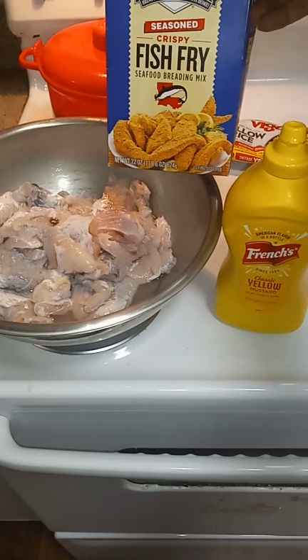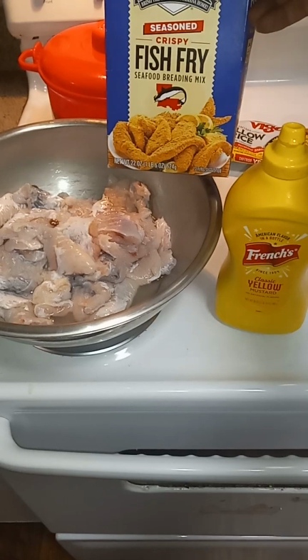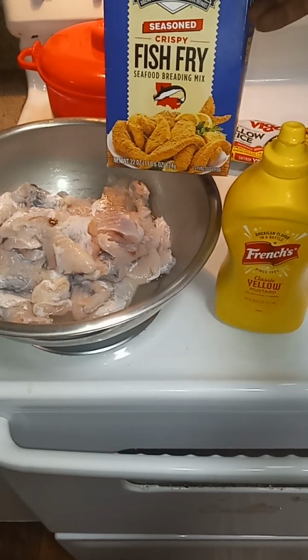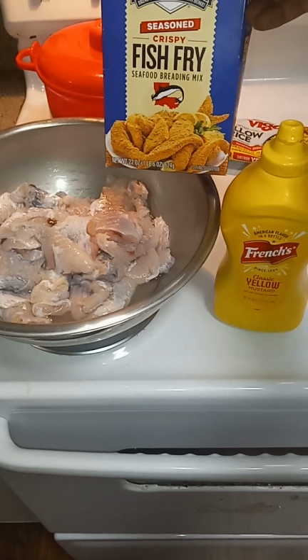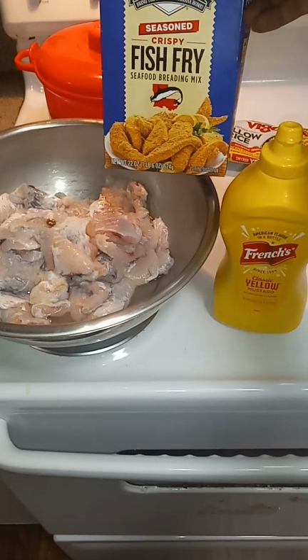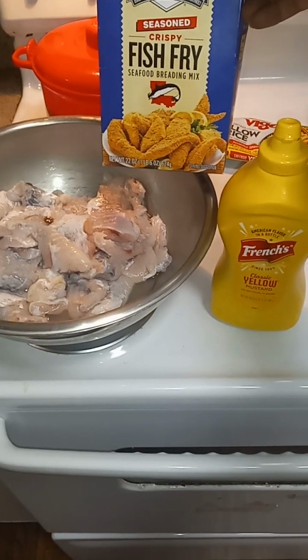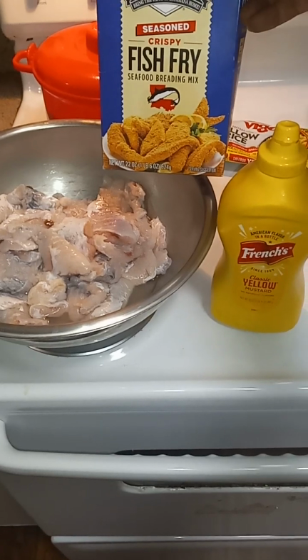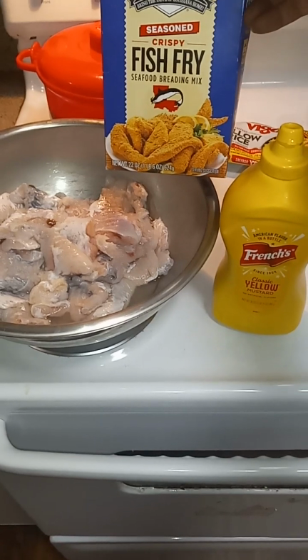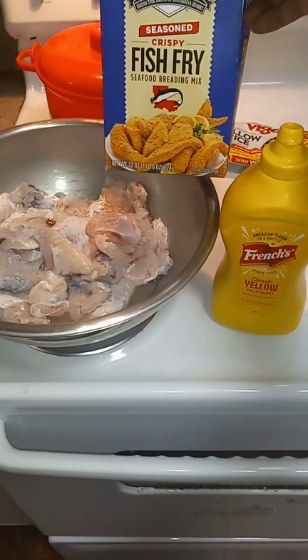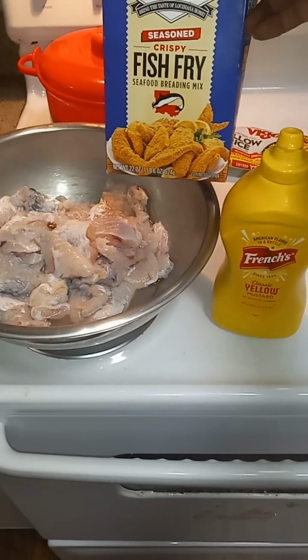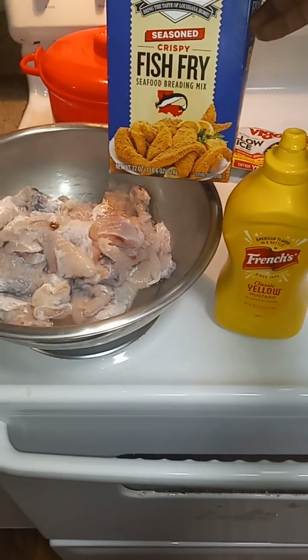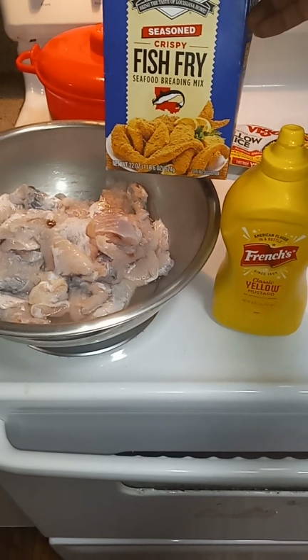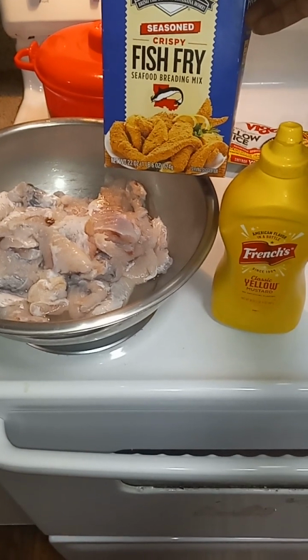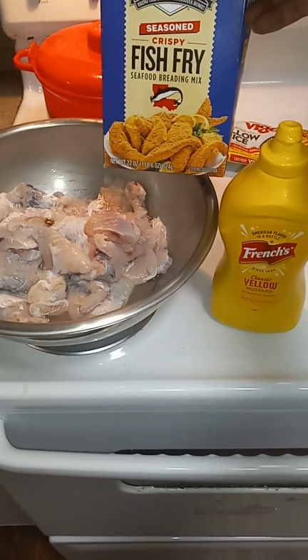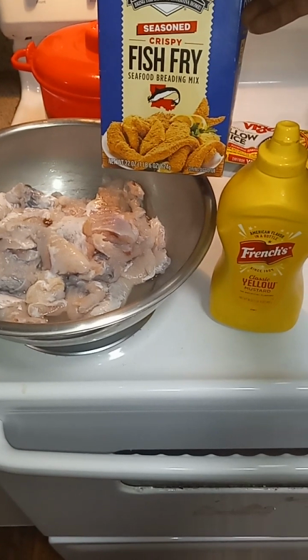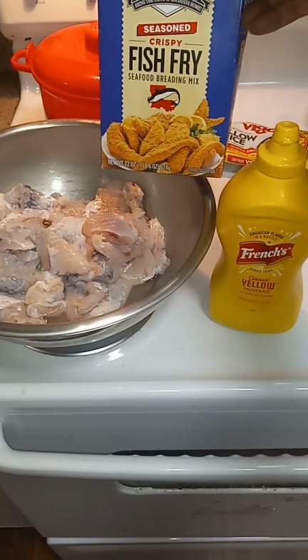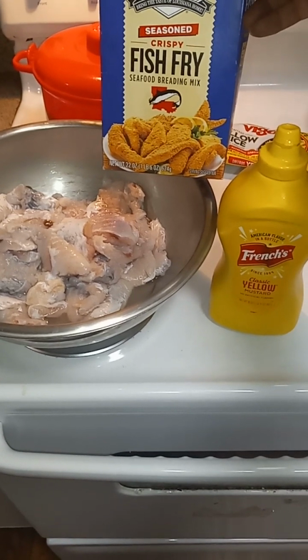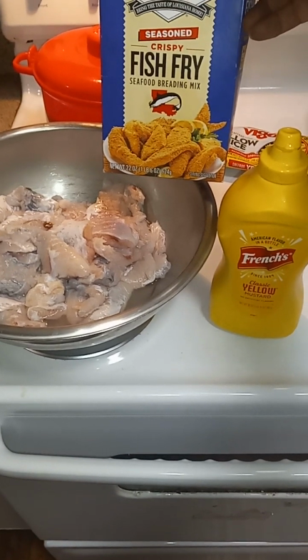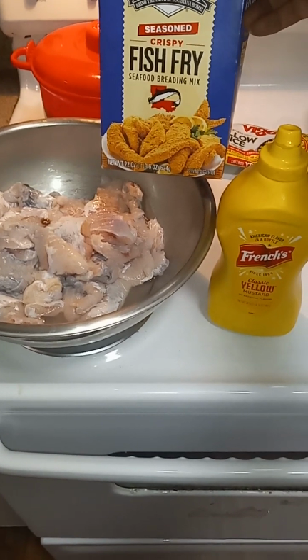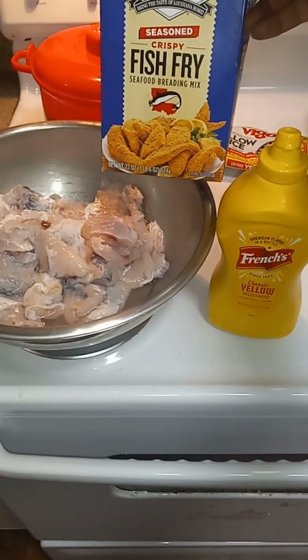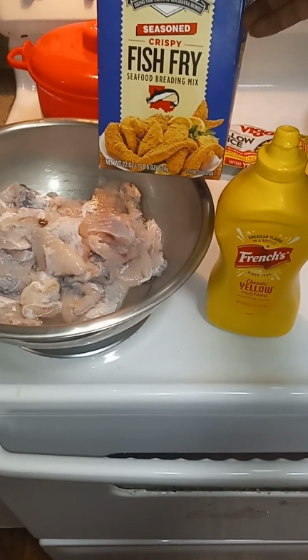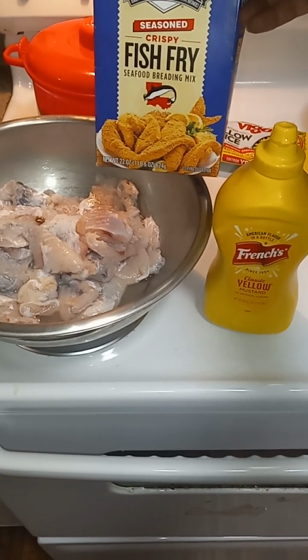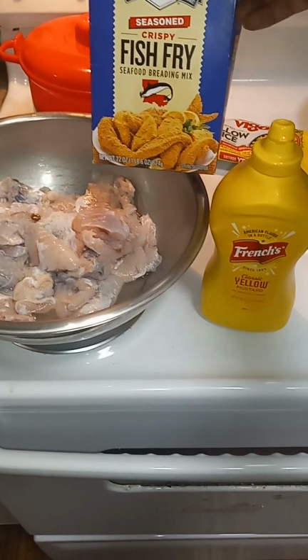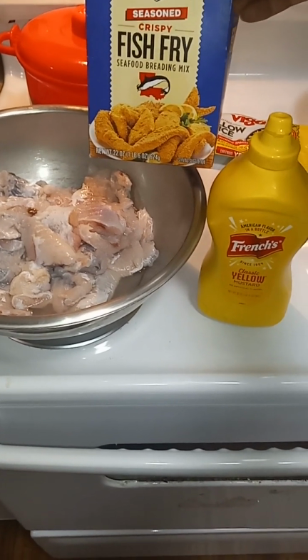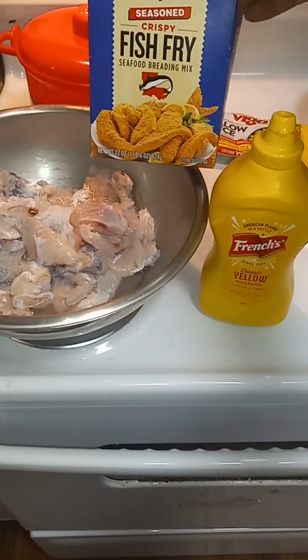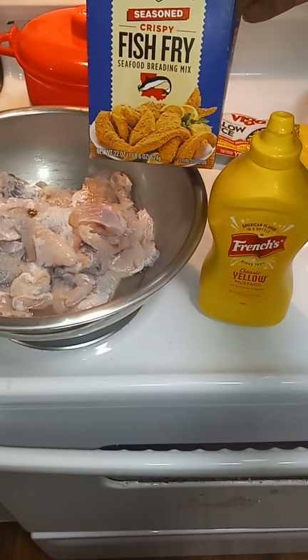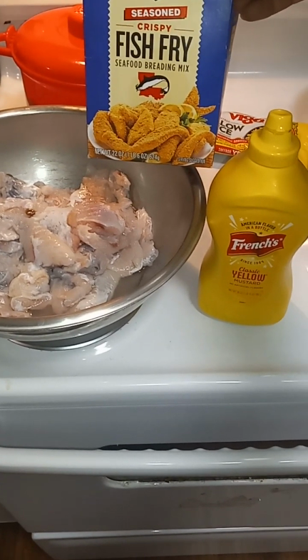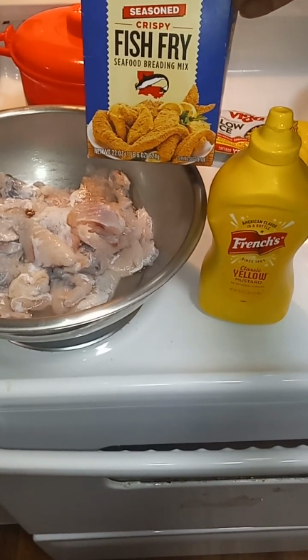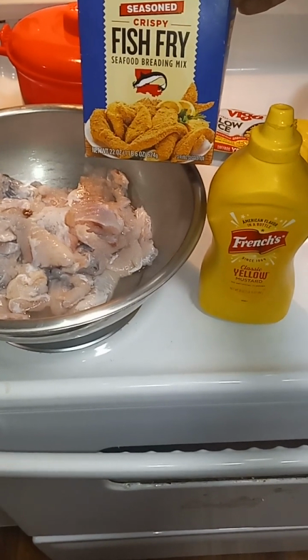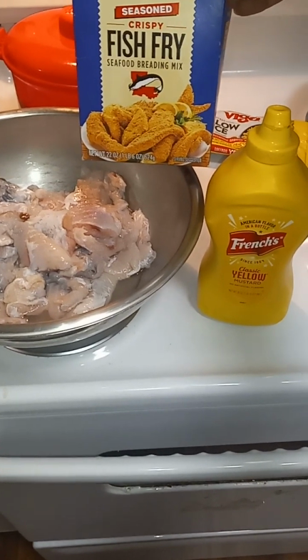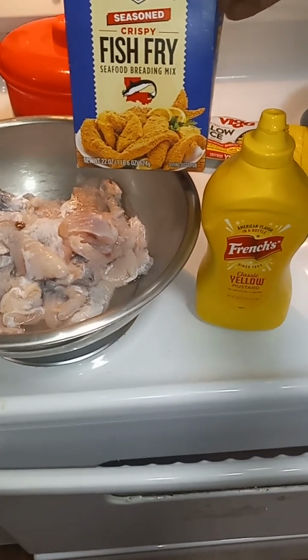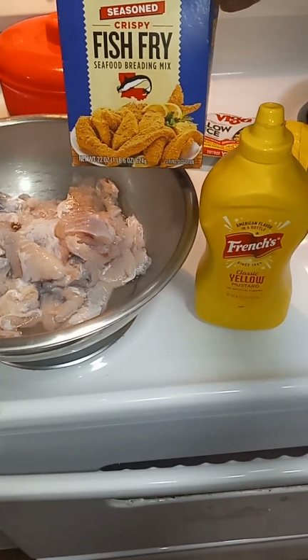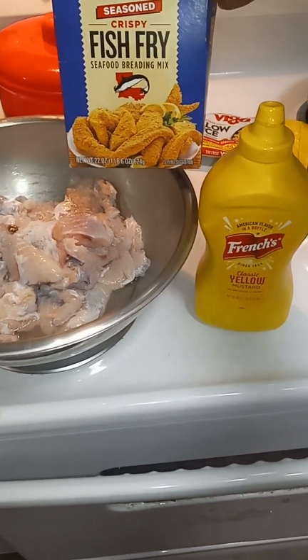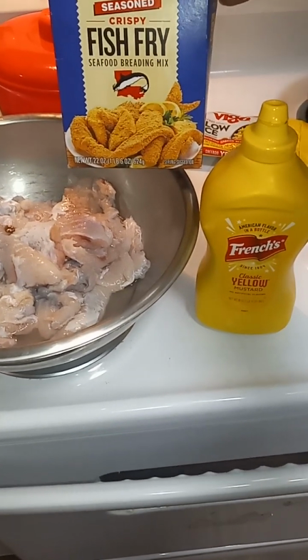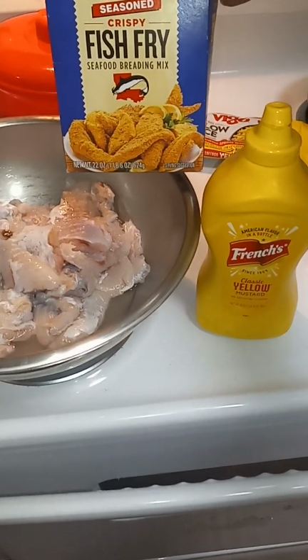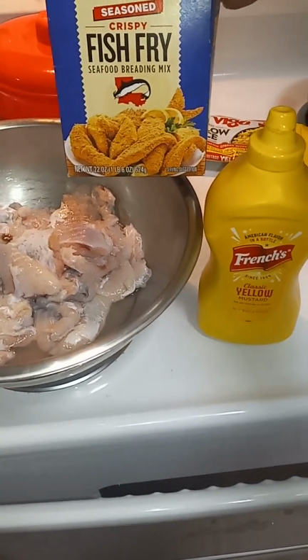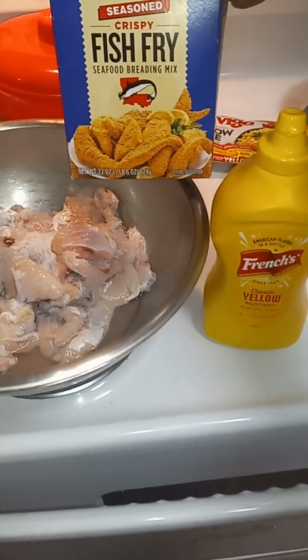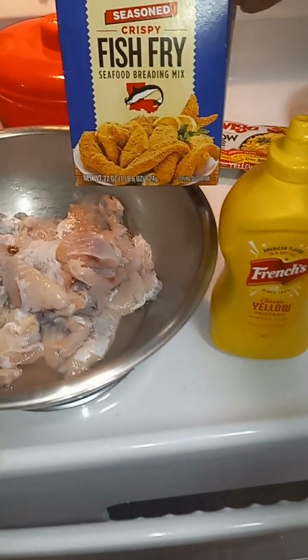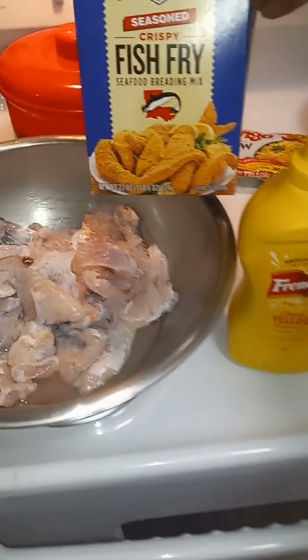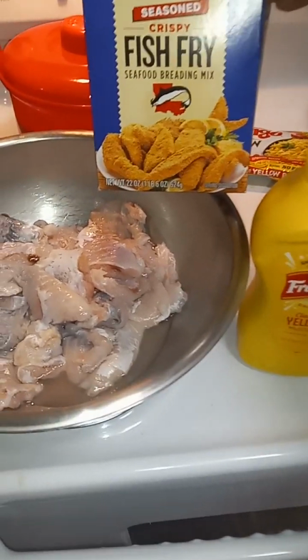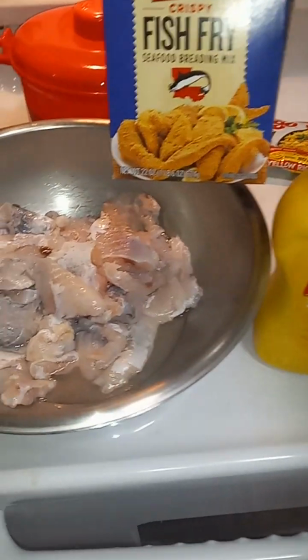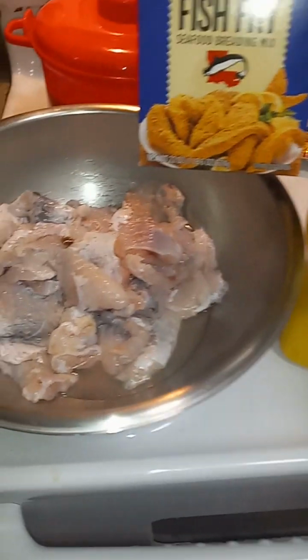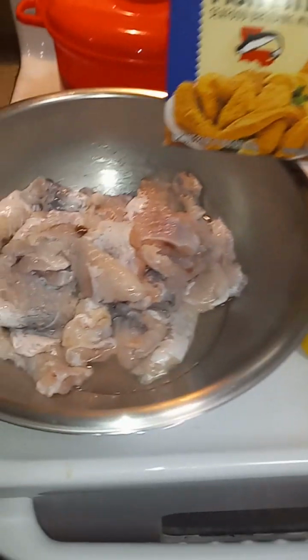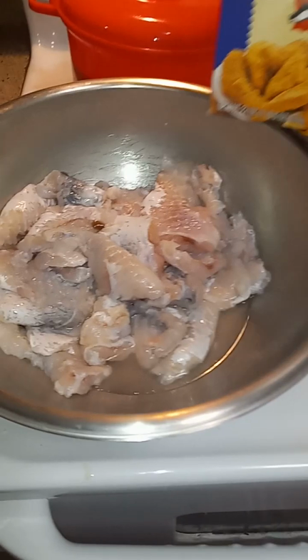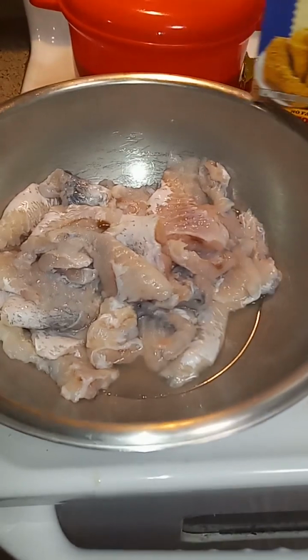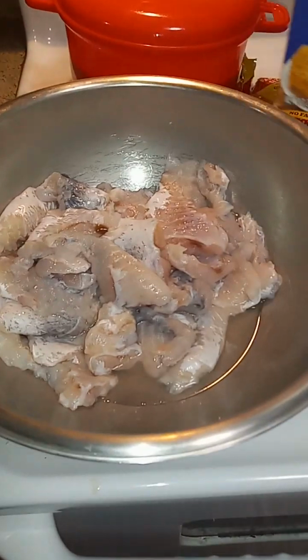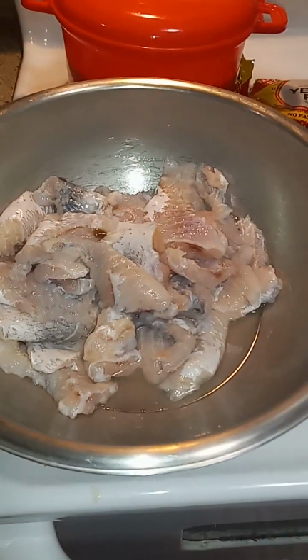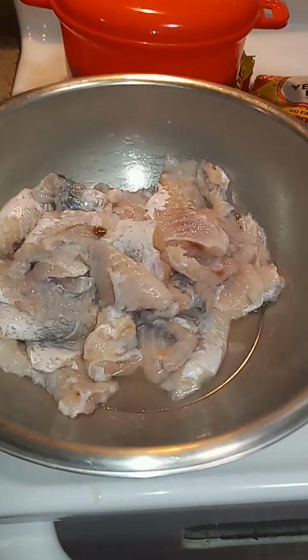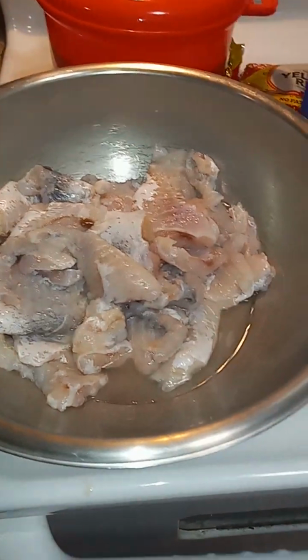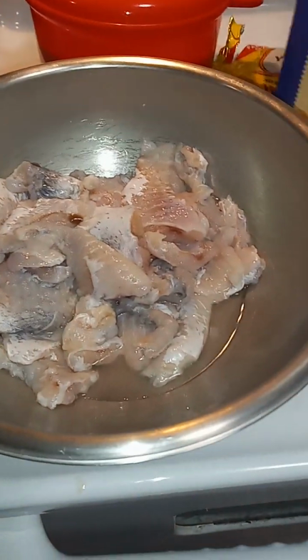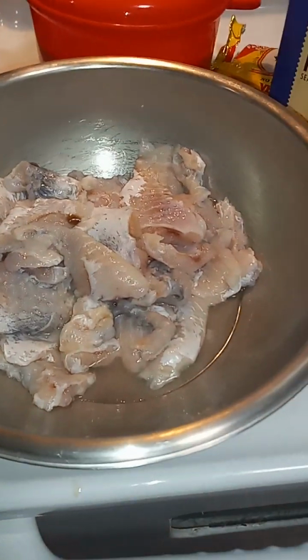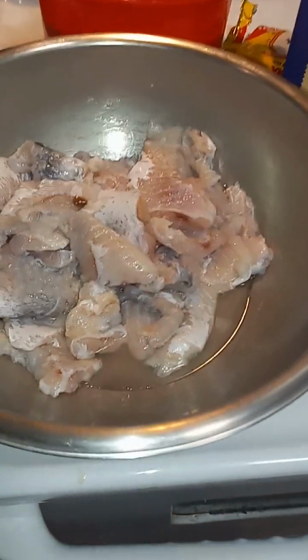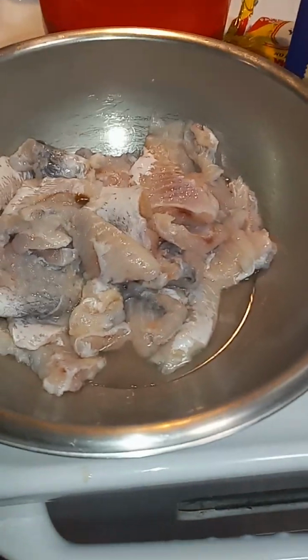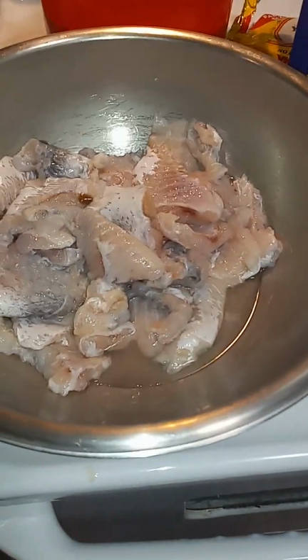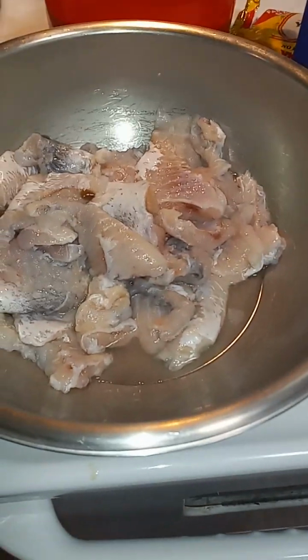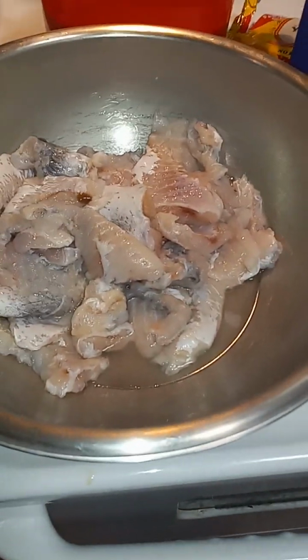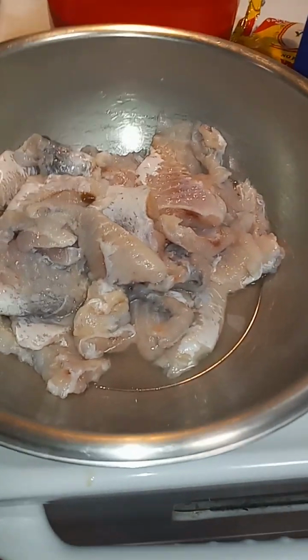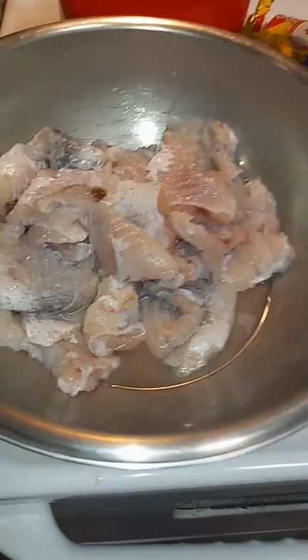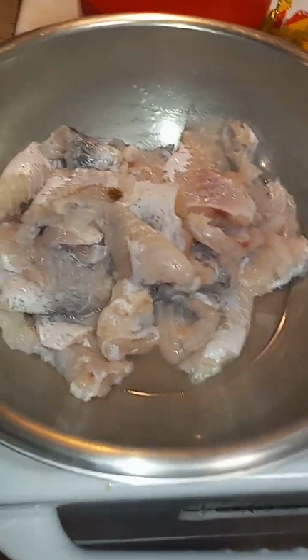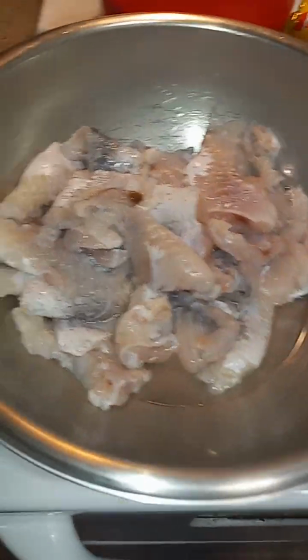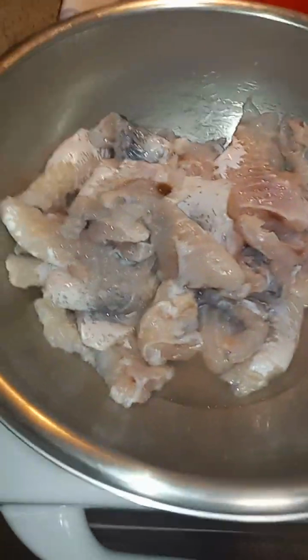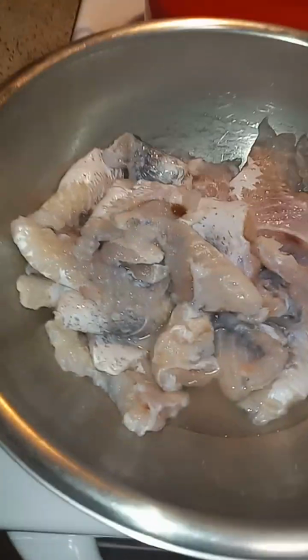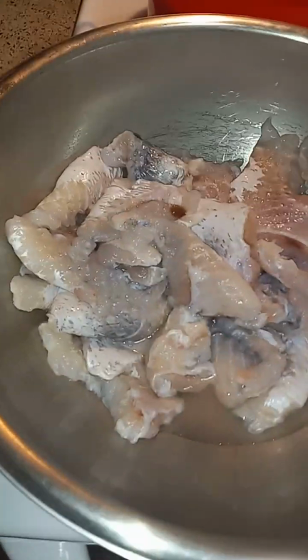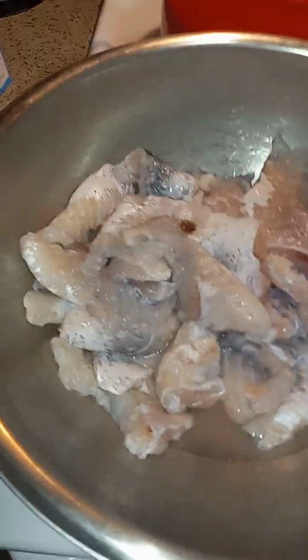Check, check it out, y'all. Gonna hook up some good old catfish nuggets. Gonna put this little mustard in here, y'all.